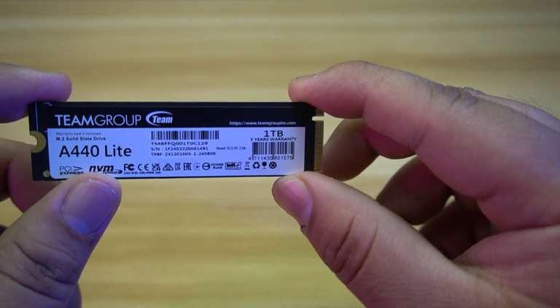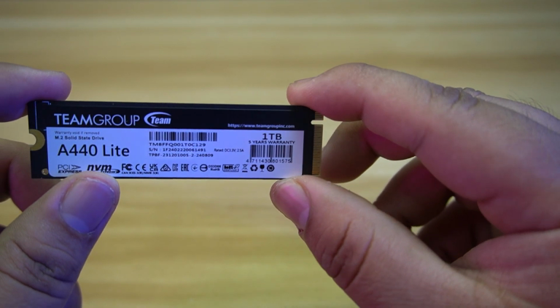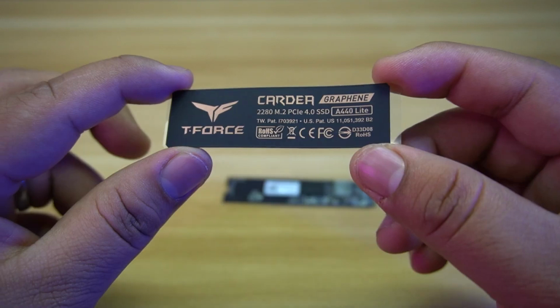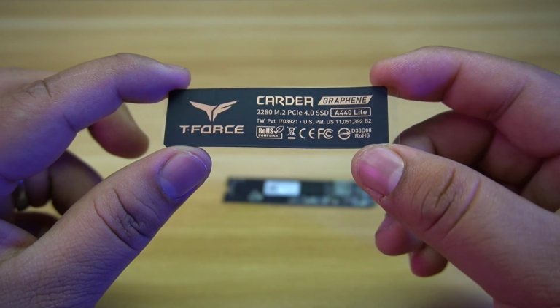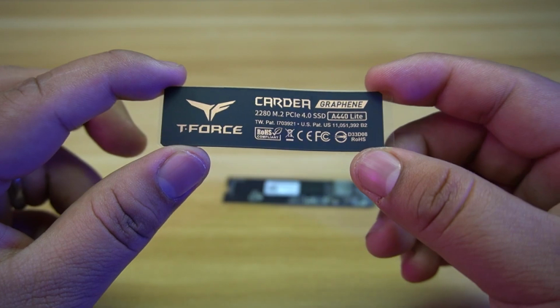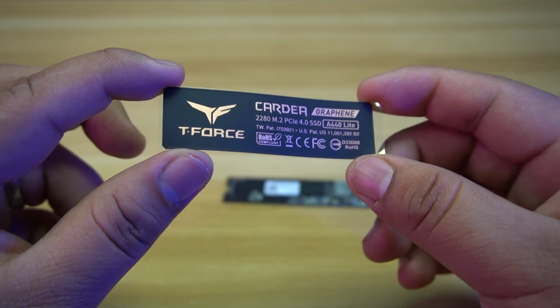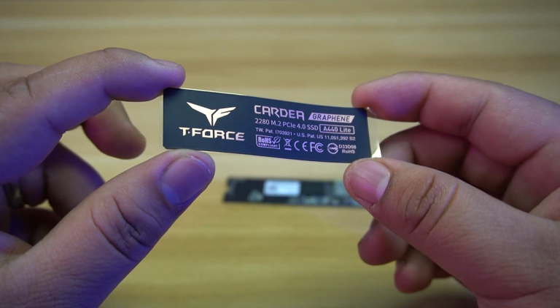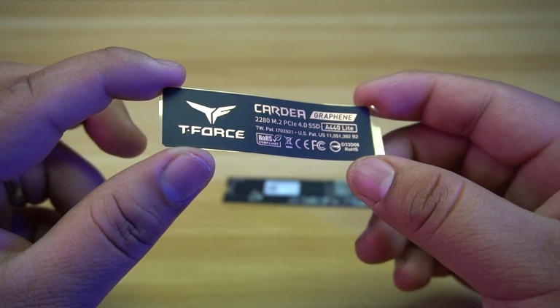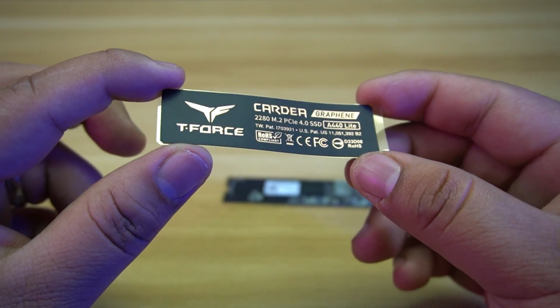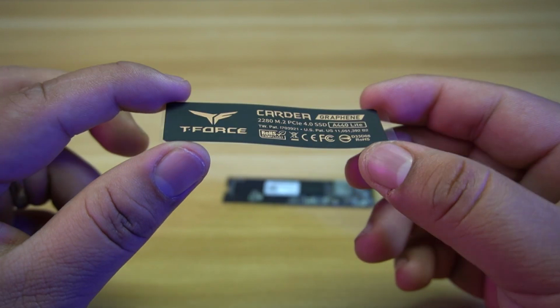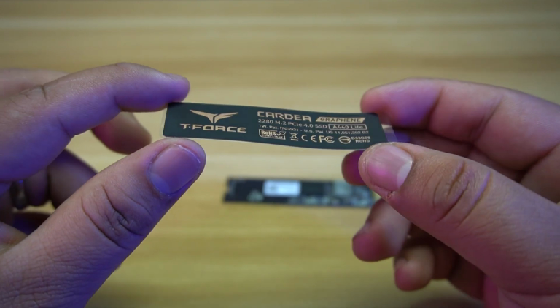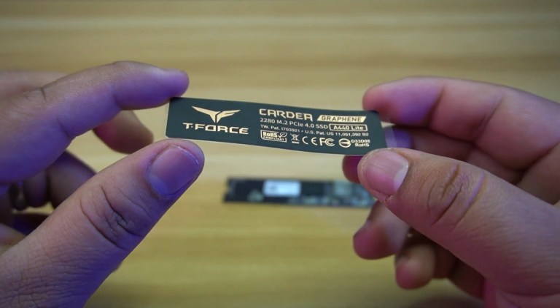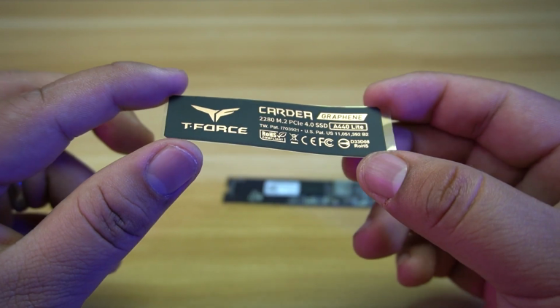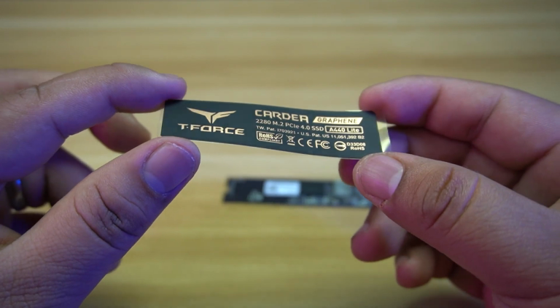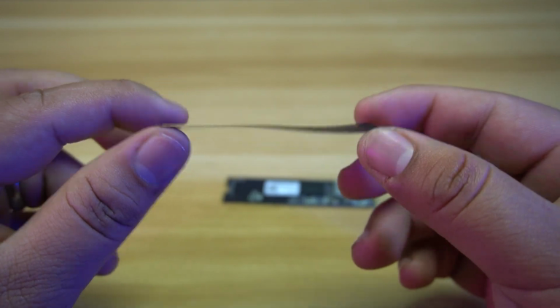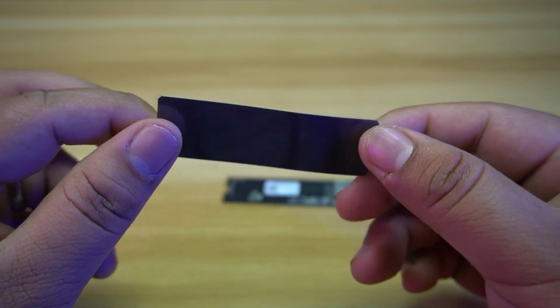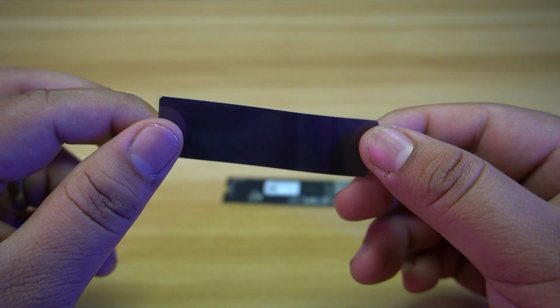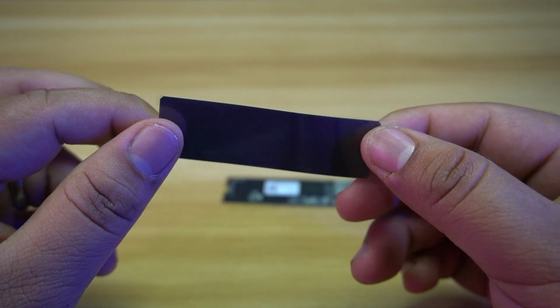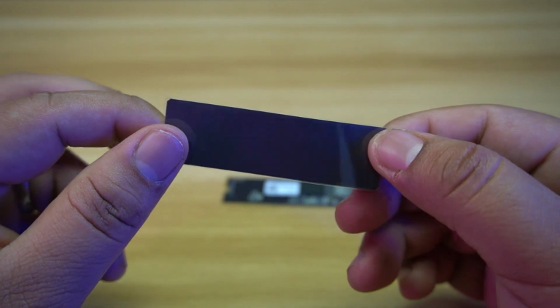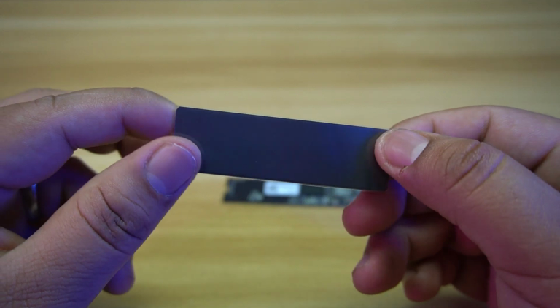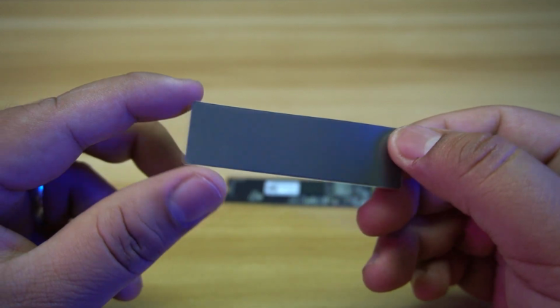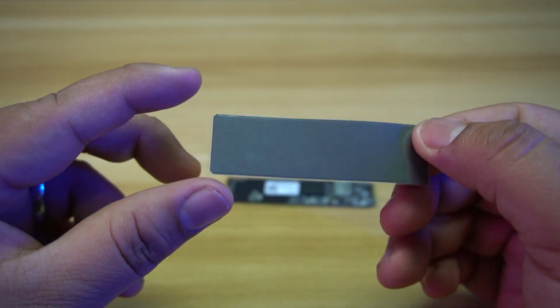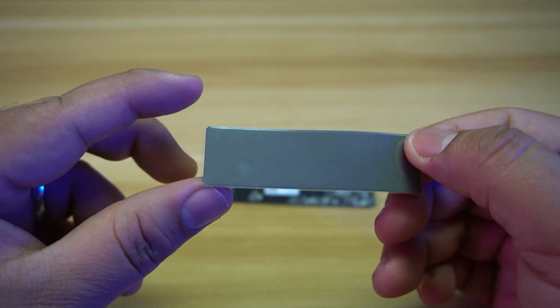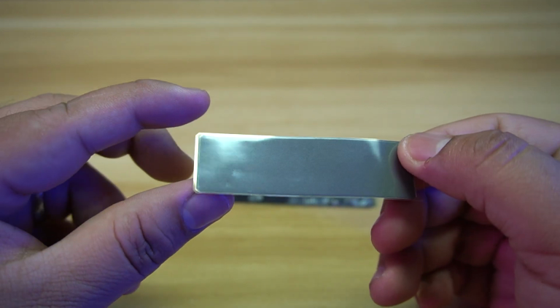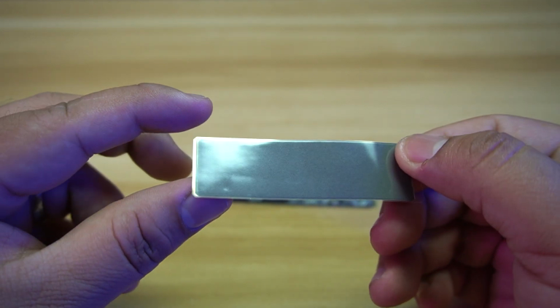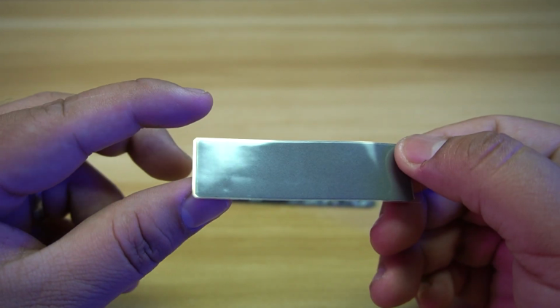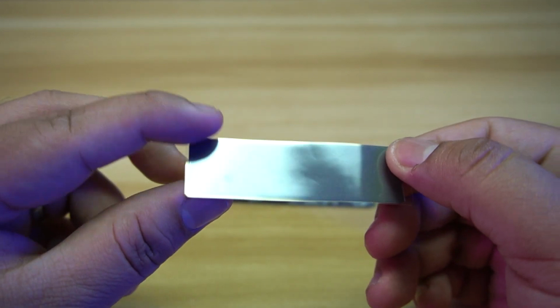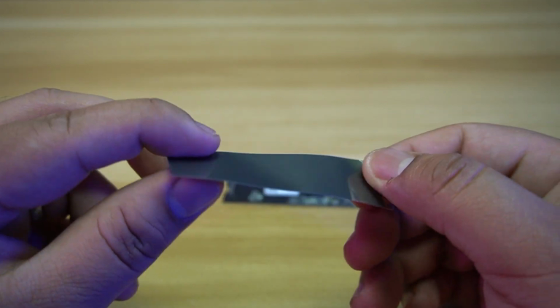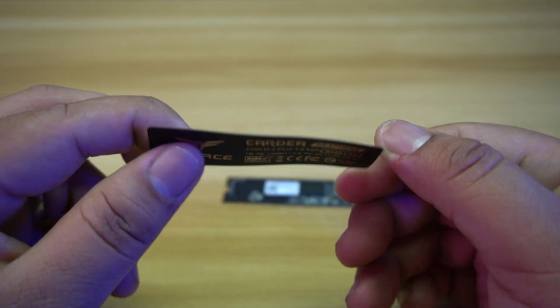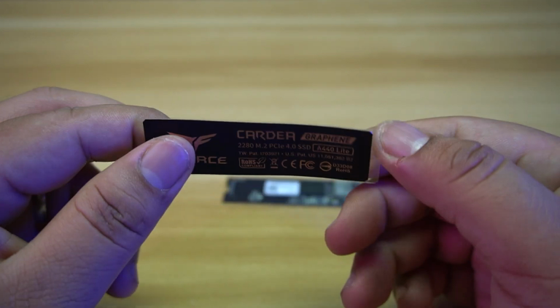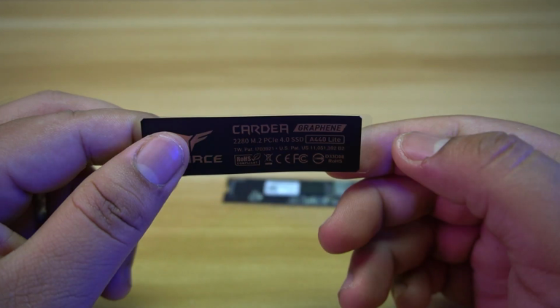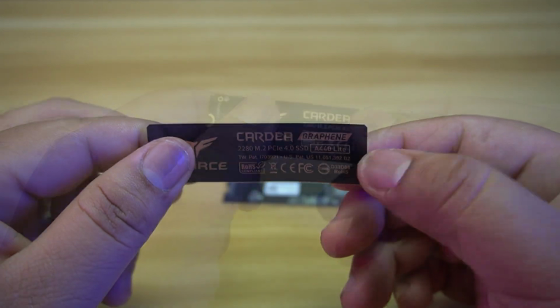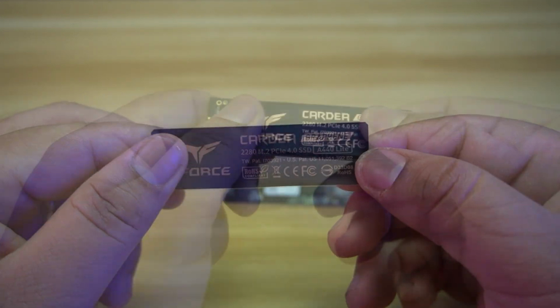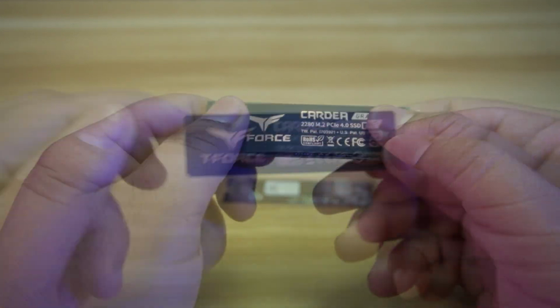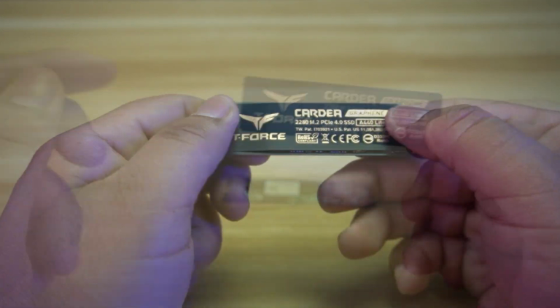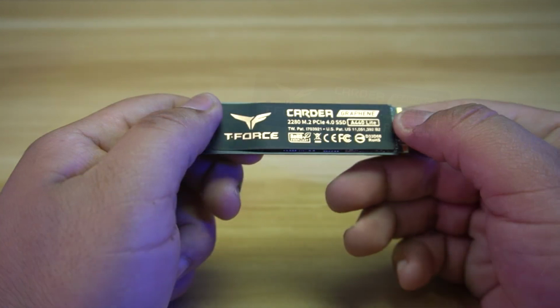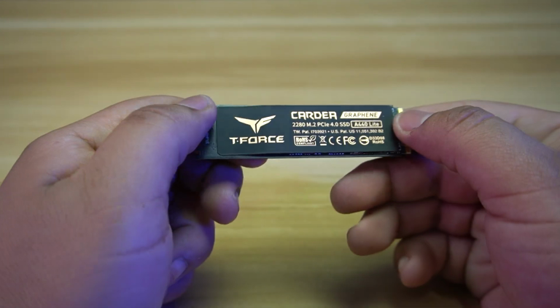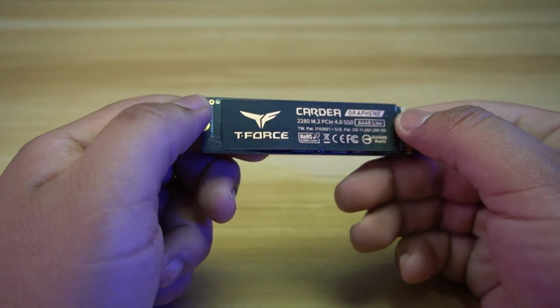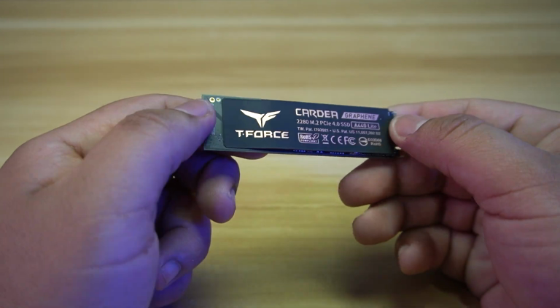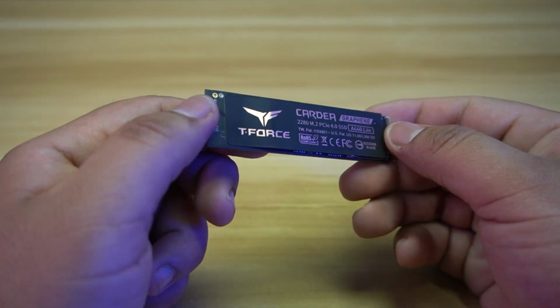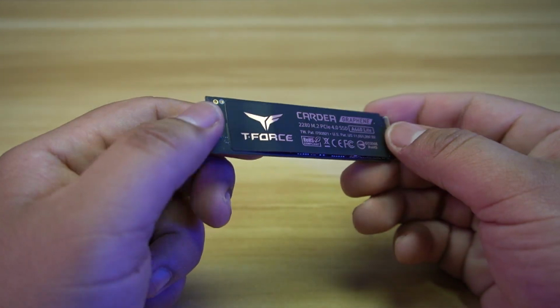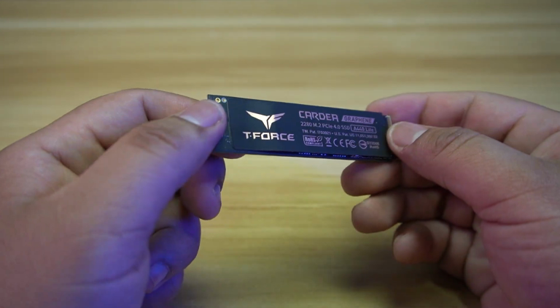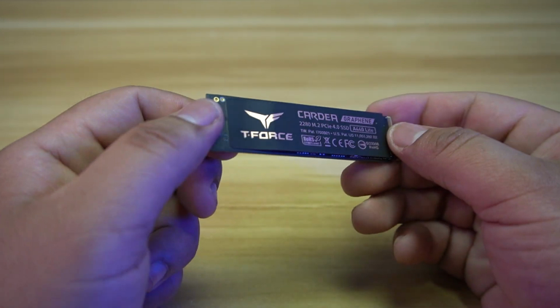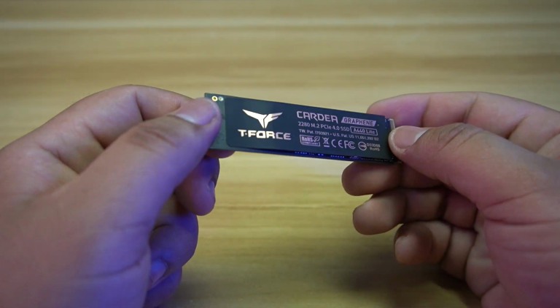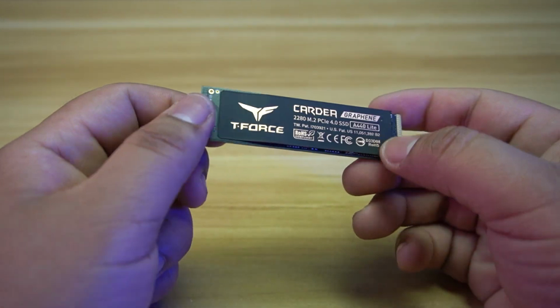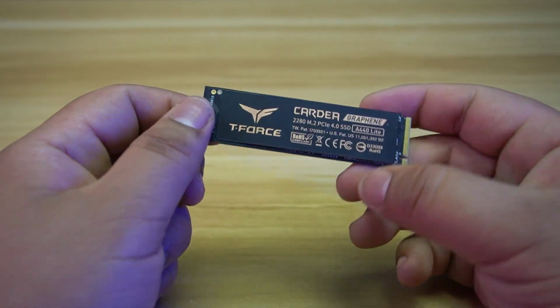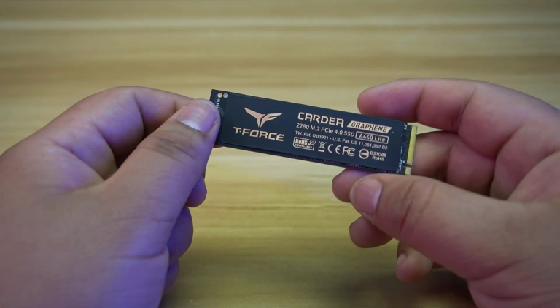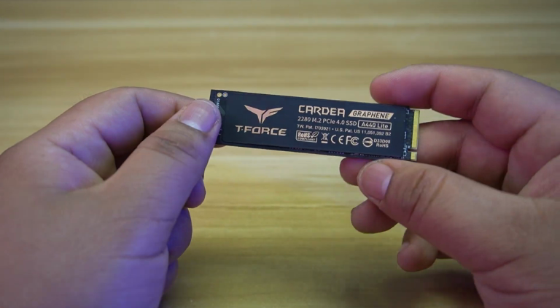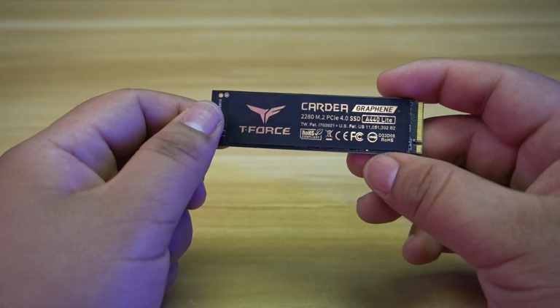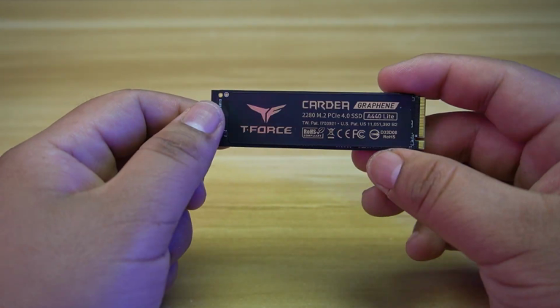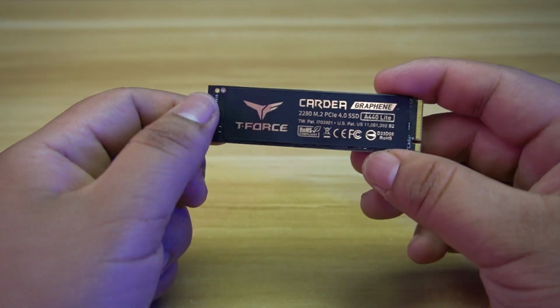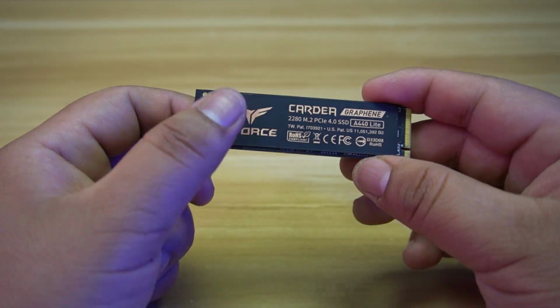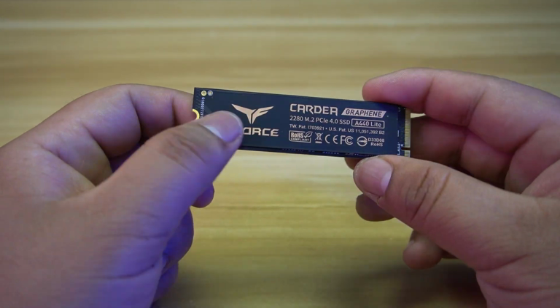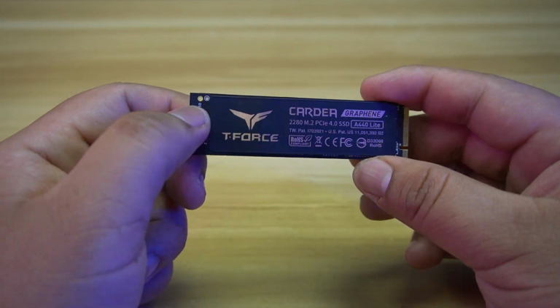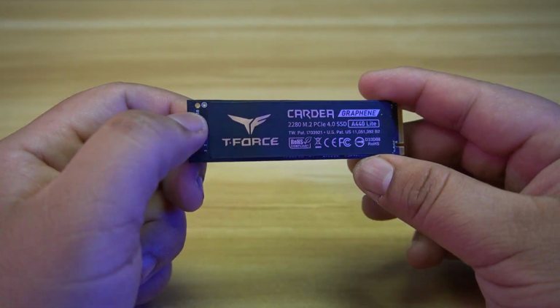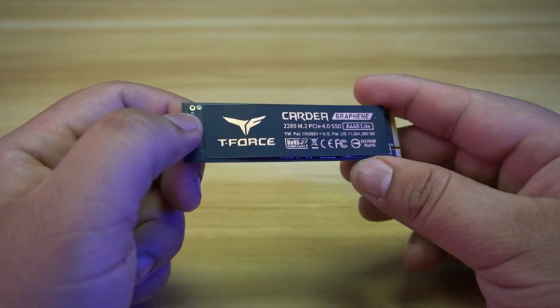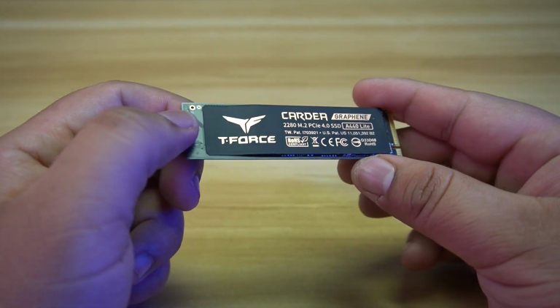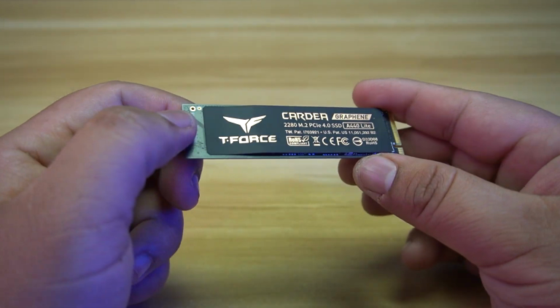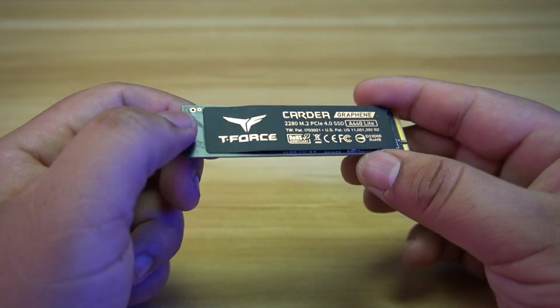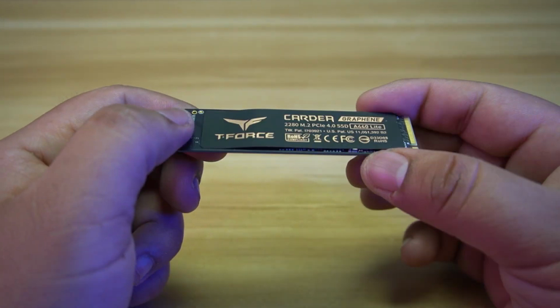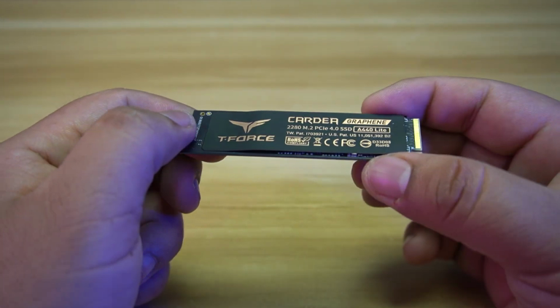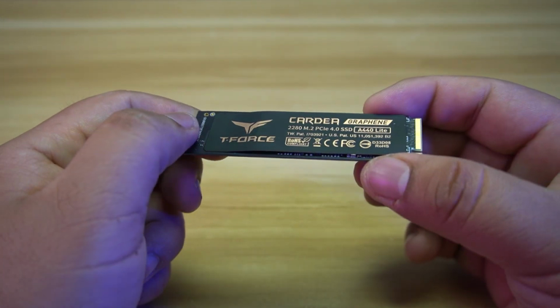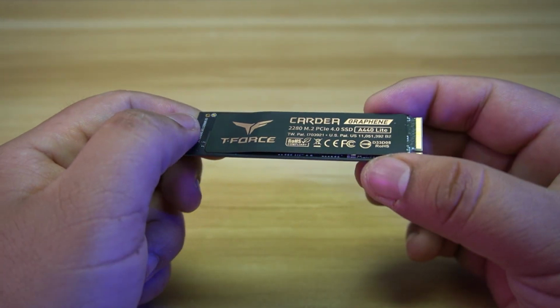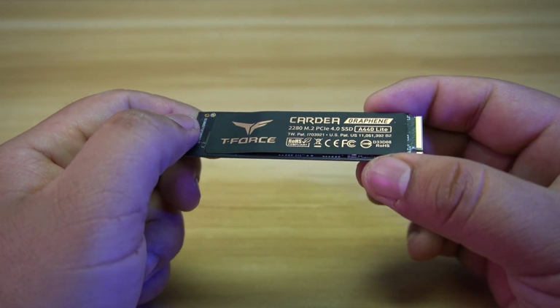For the heatsink, it uses a patented Graphene Heatsink to ensure optimal cooling performance even under heavy workloads.